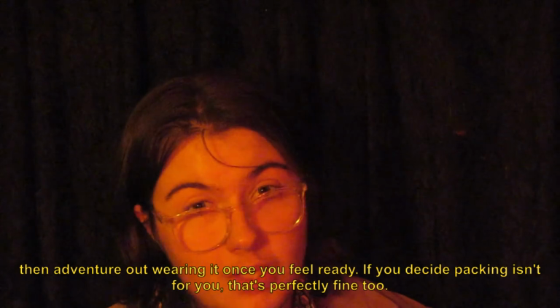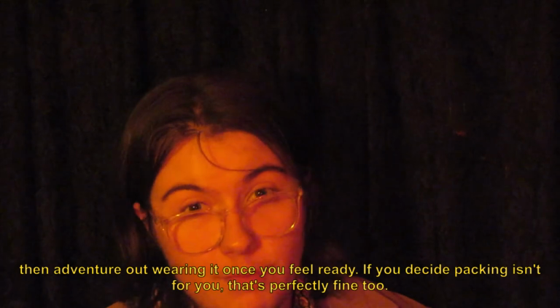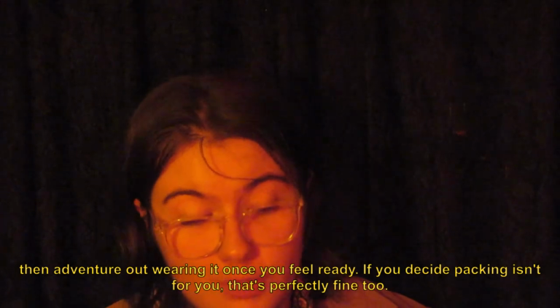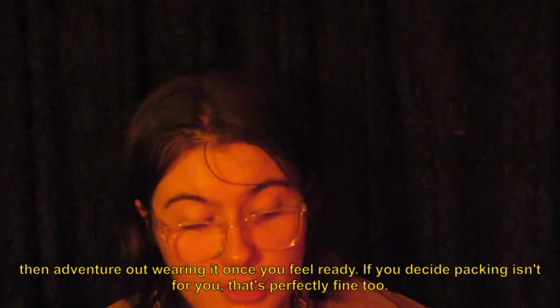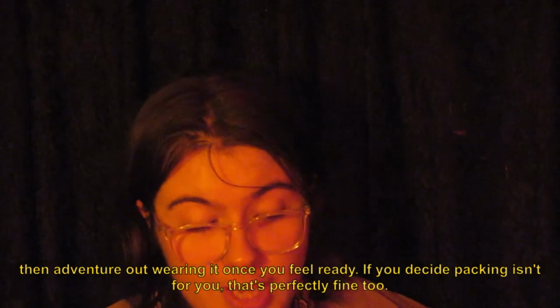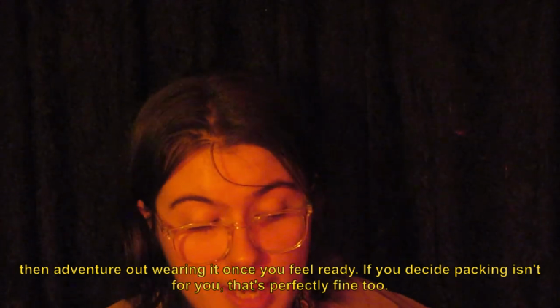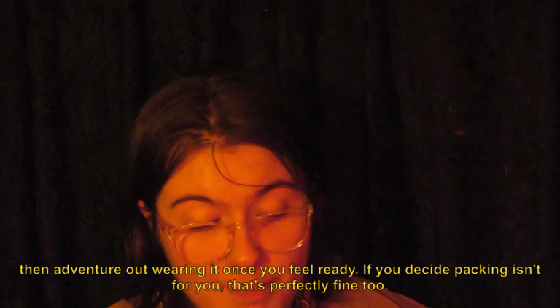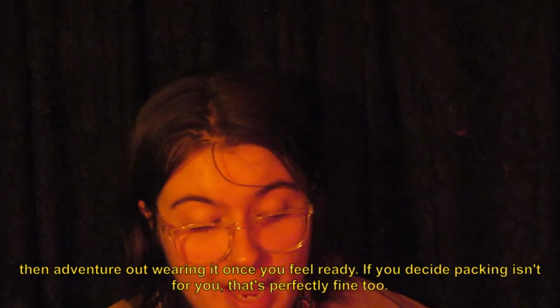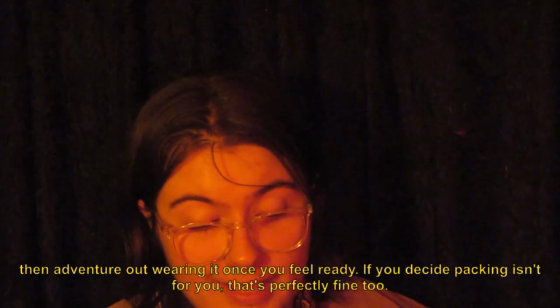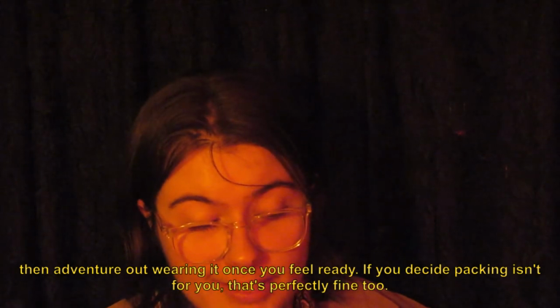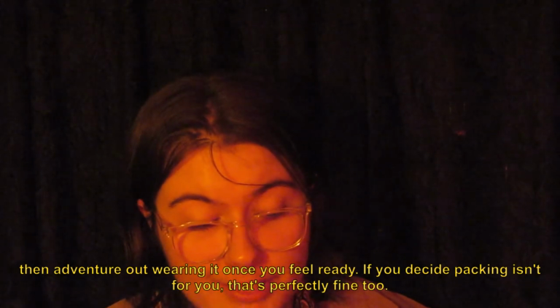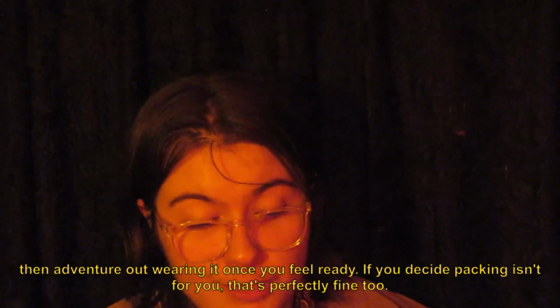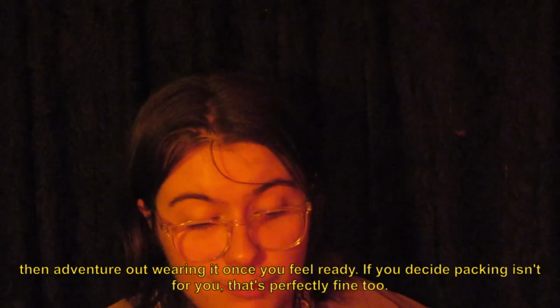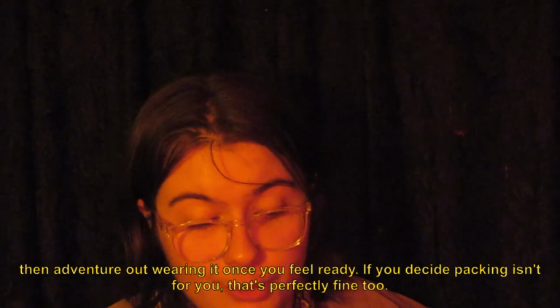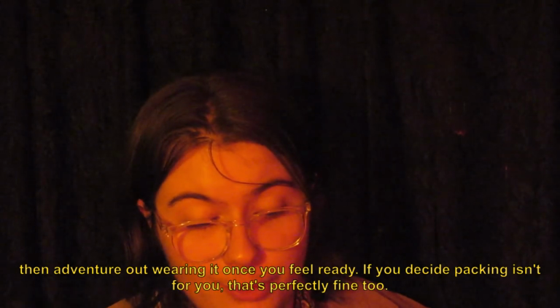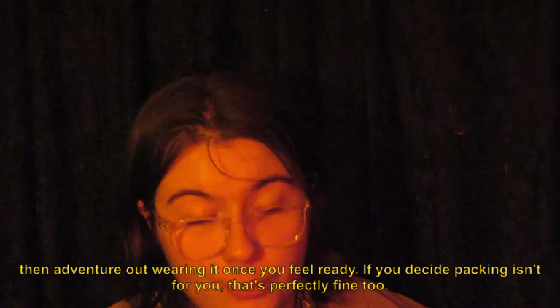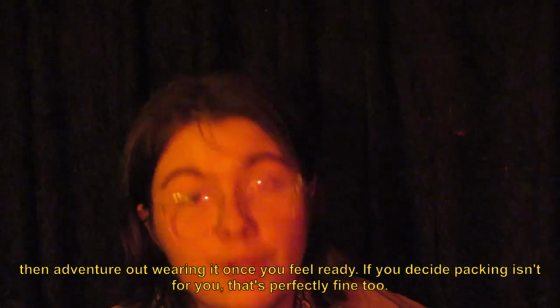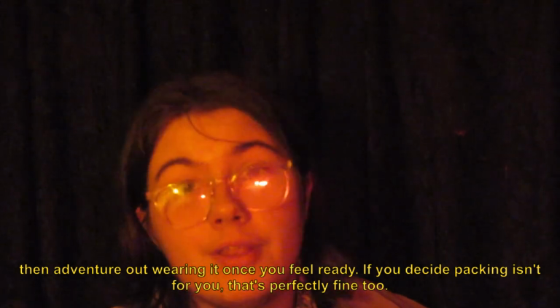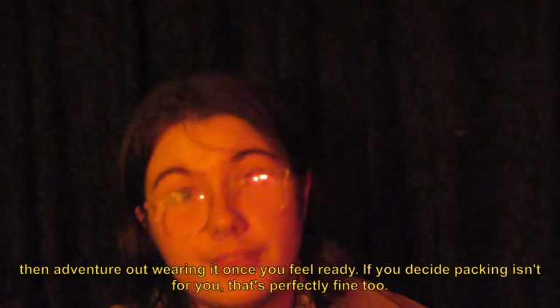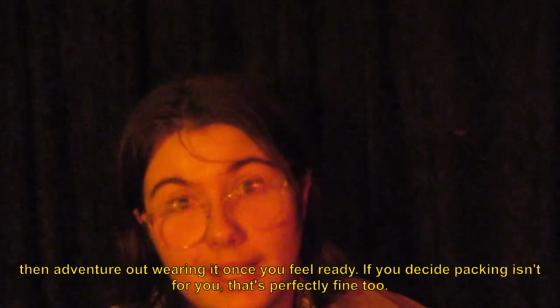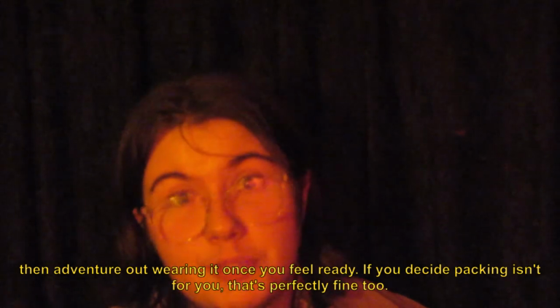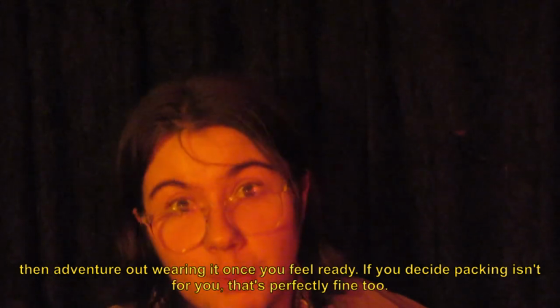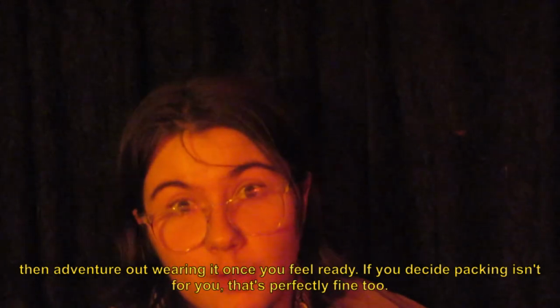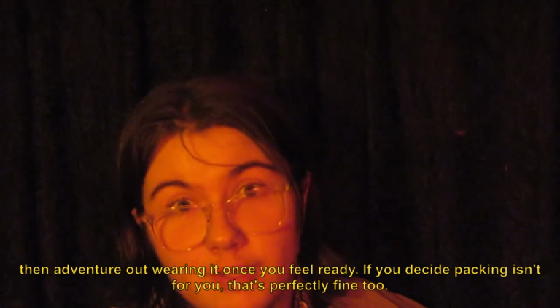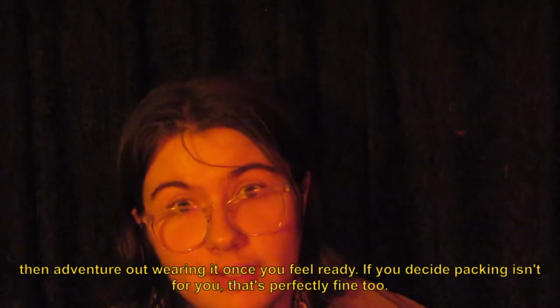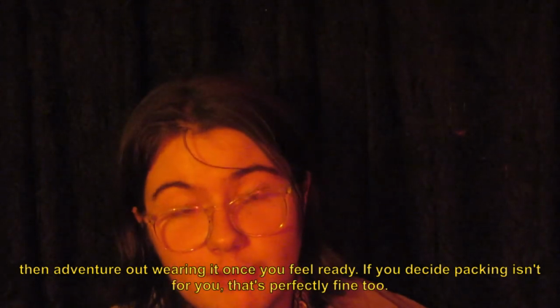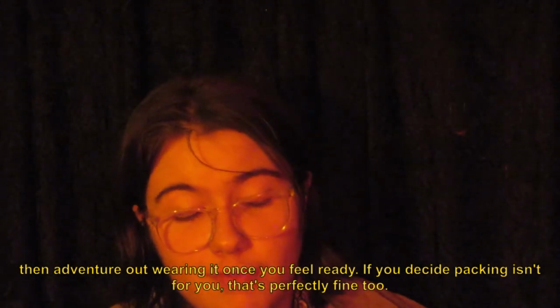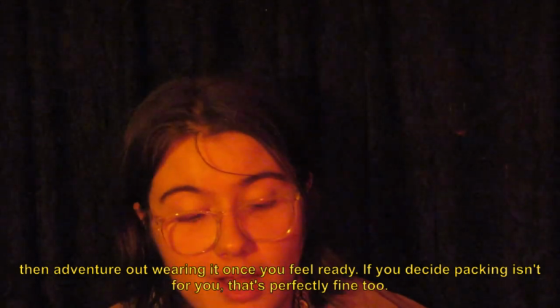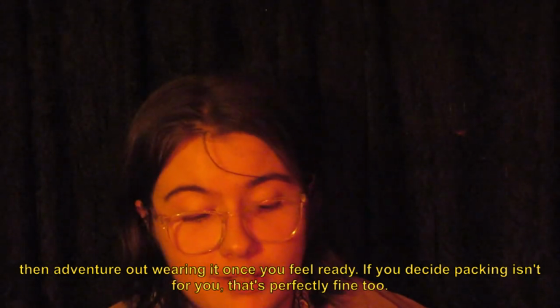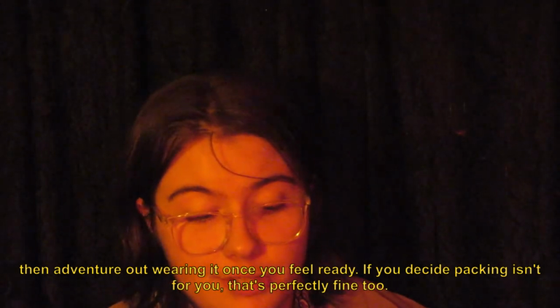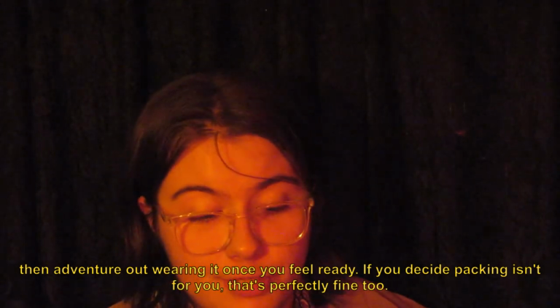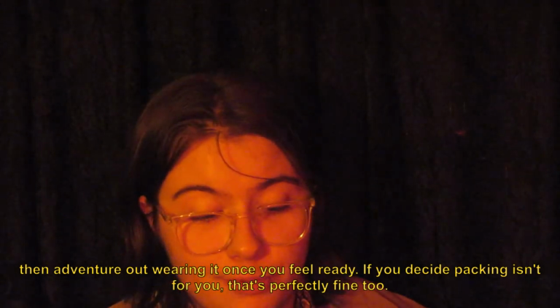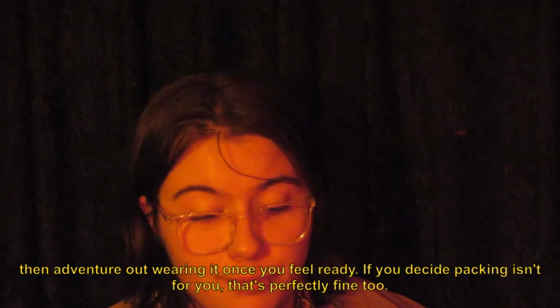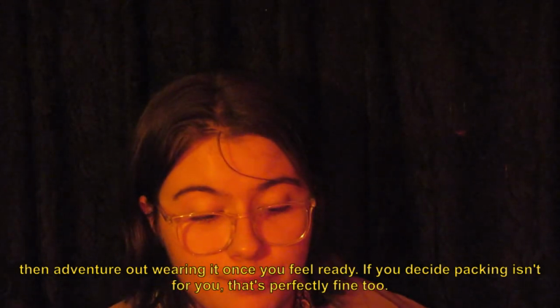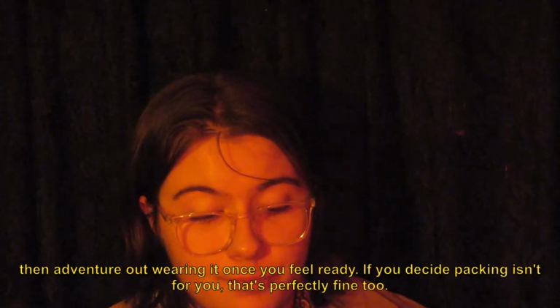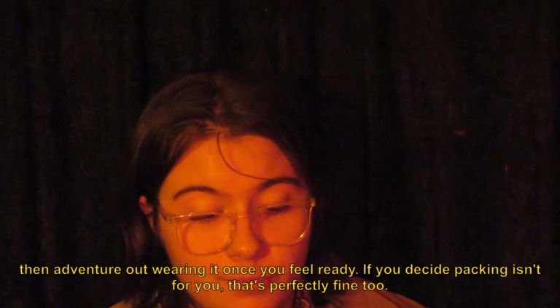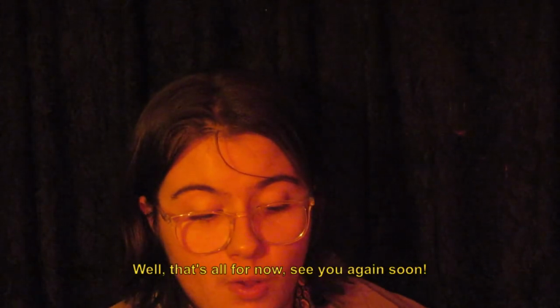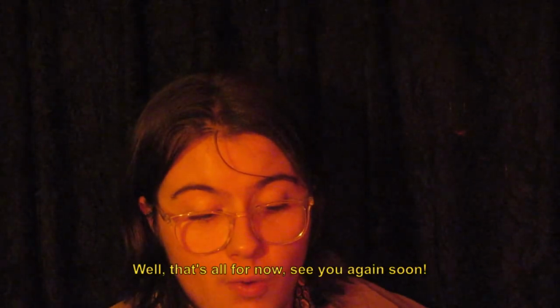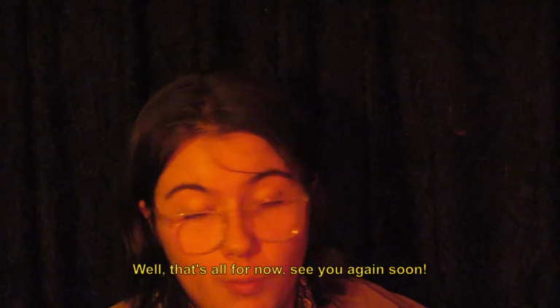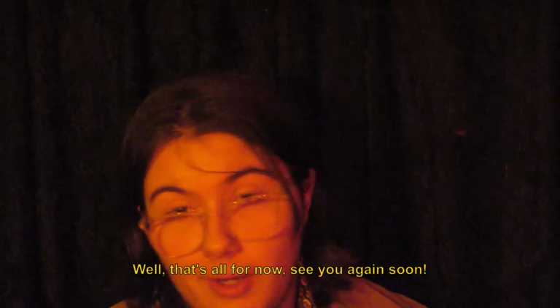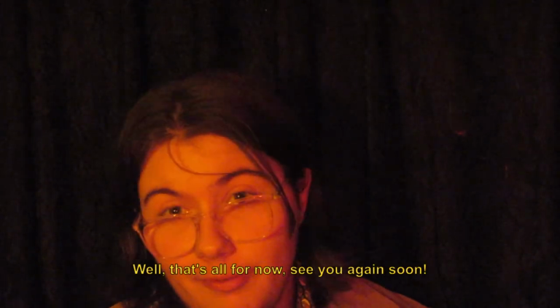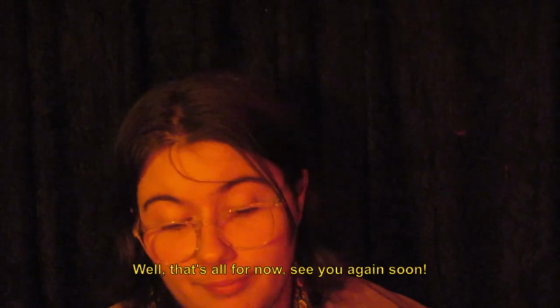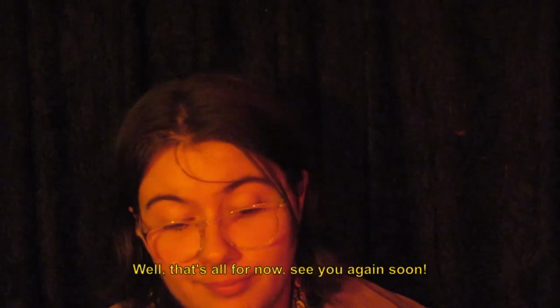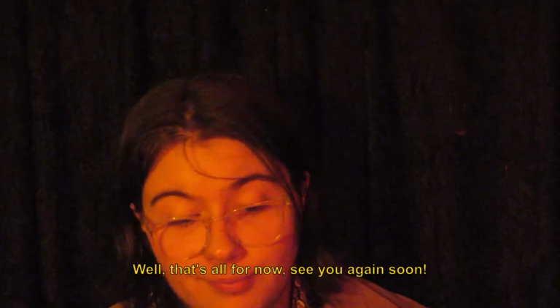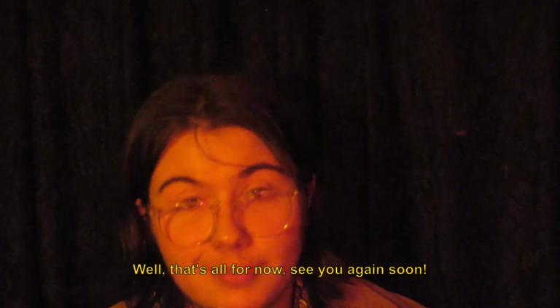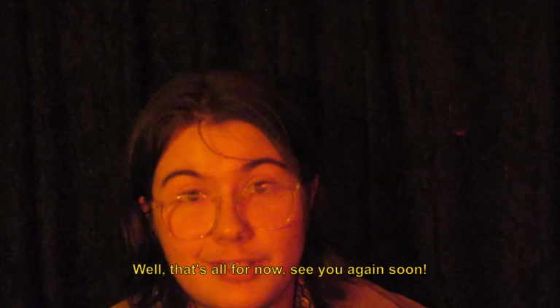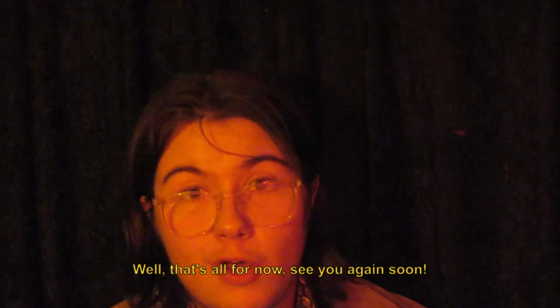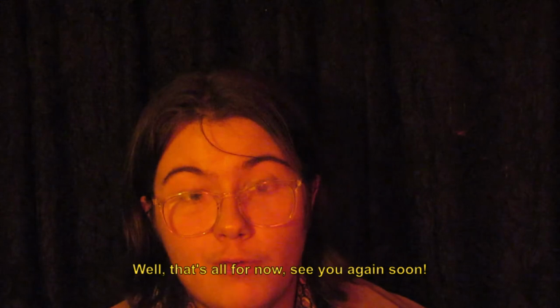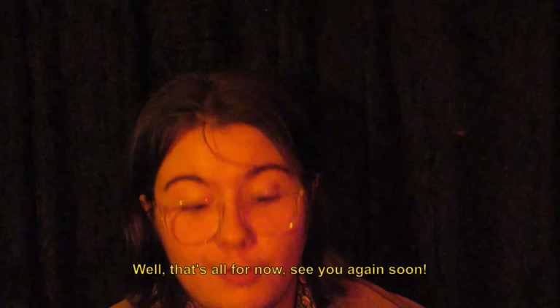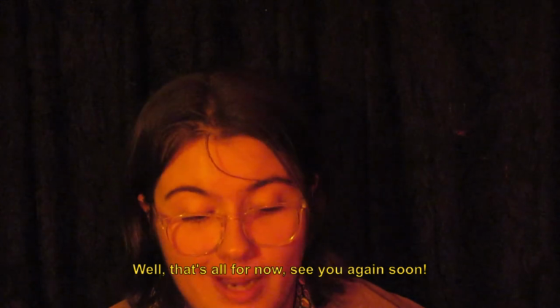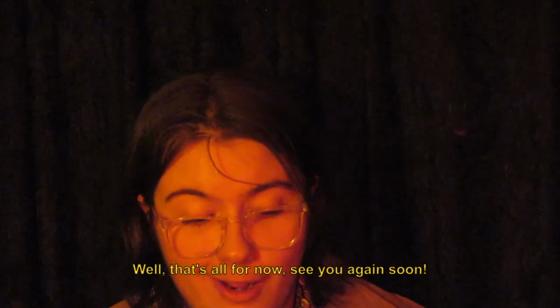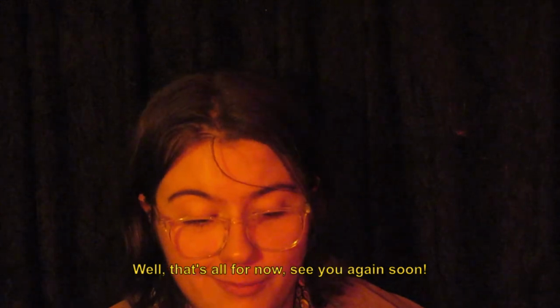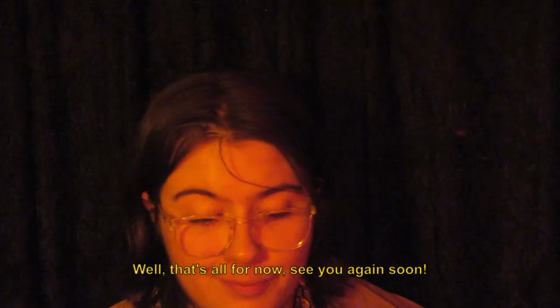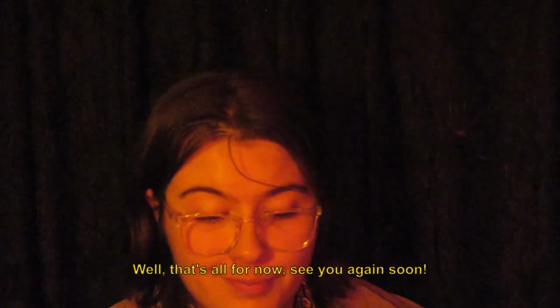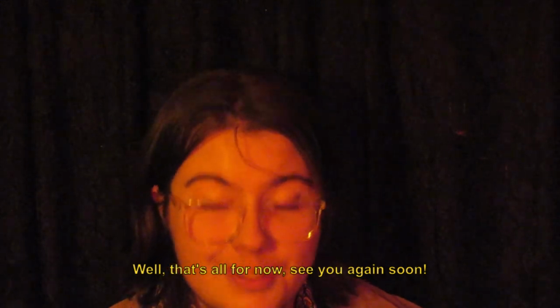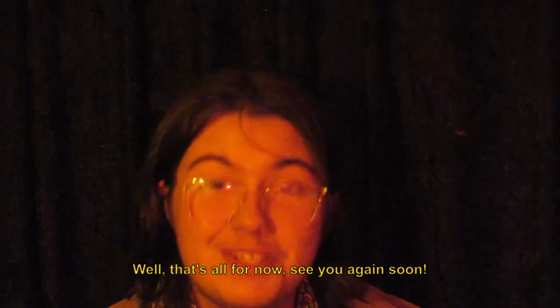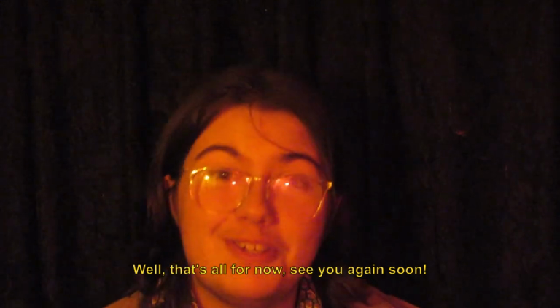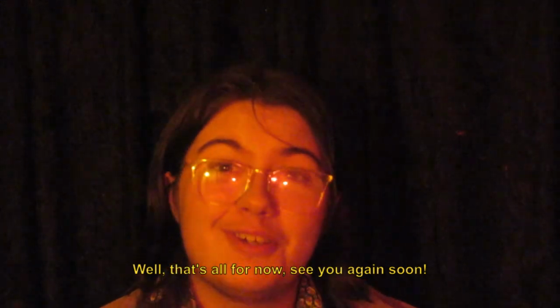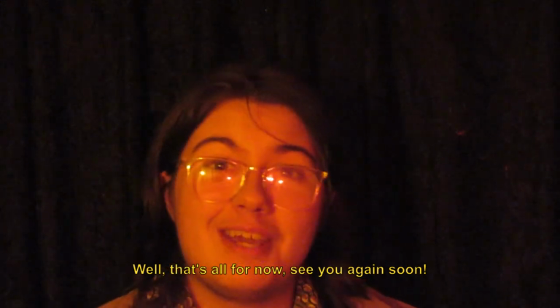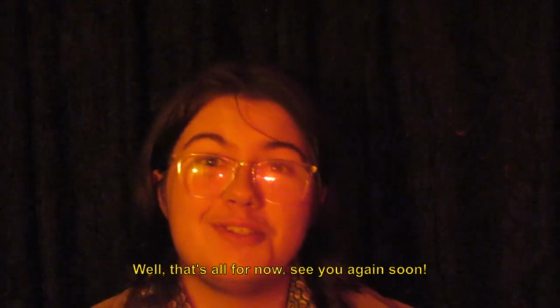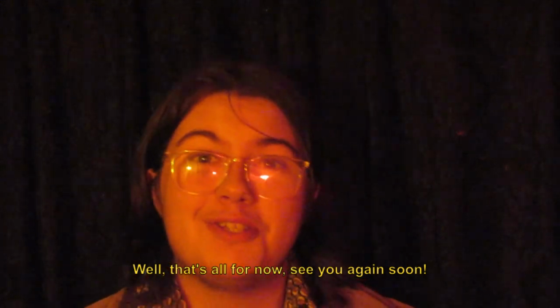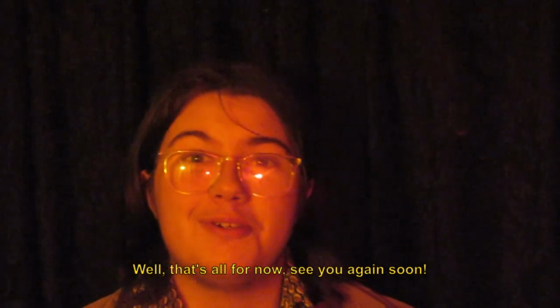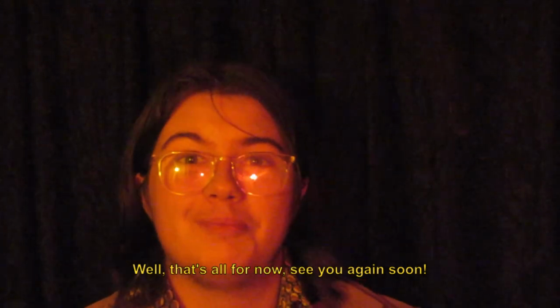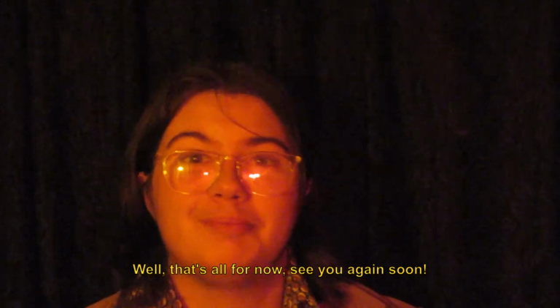If you decide packing isn't for you, that's perfectly fine too. Well, that's all for now — see you again soon.